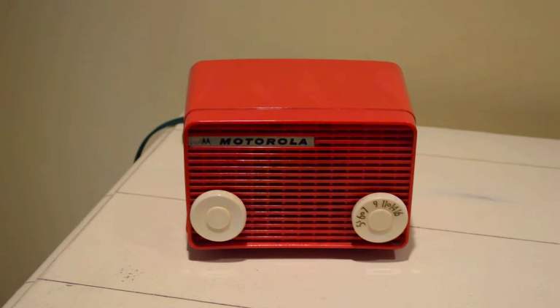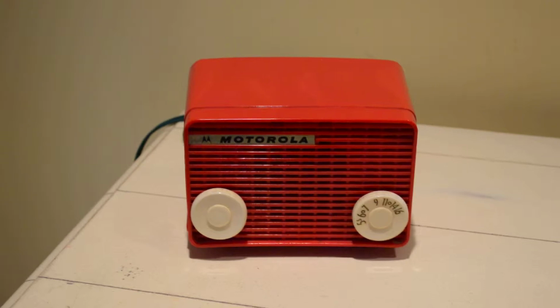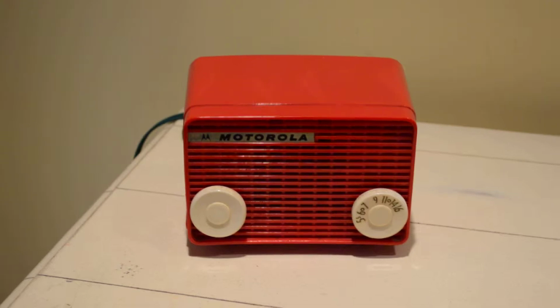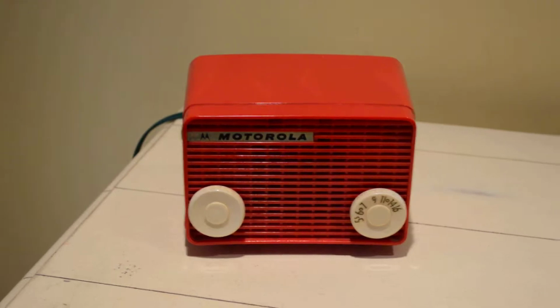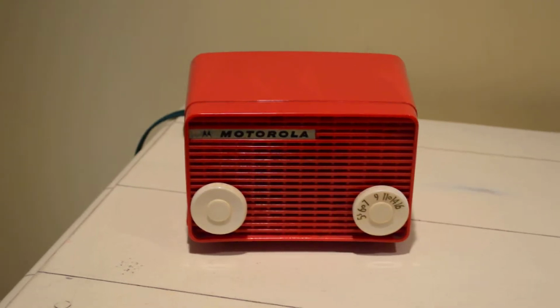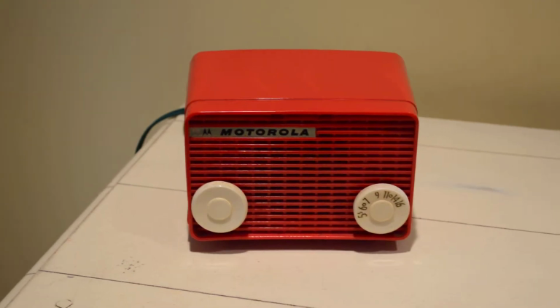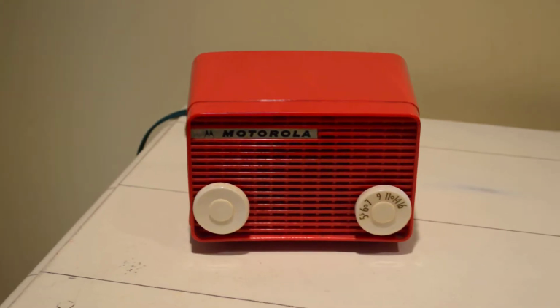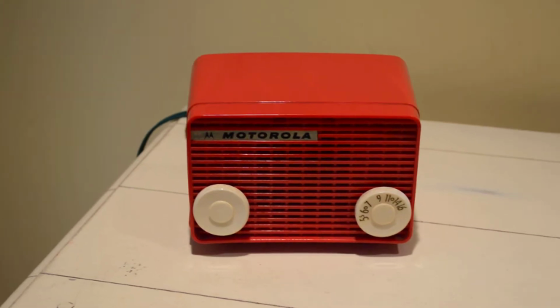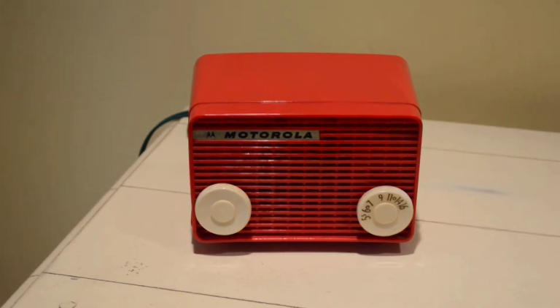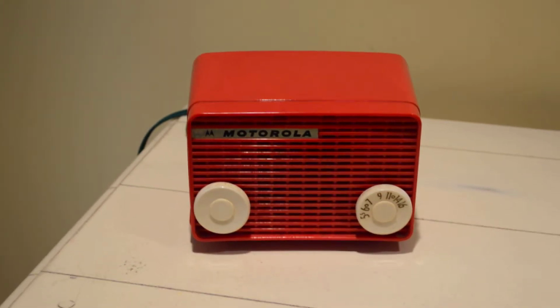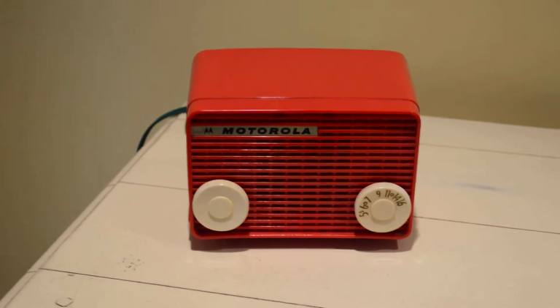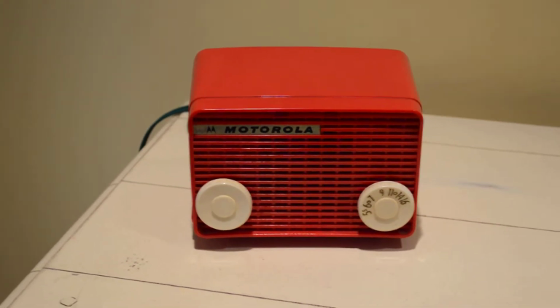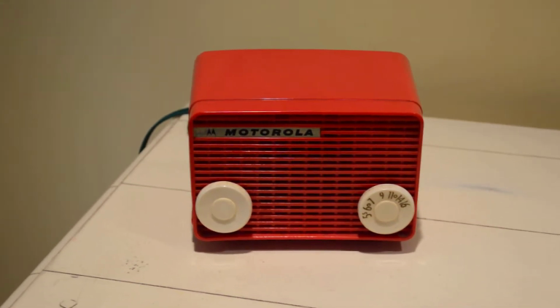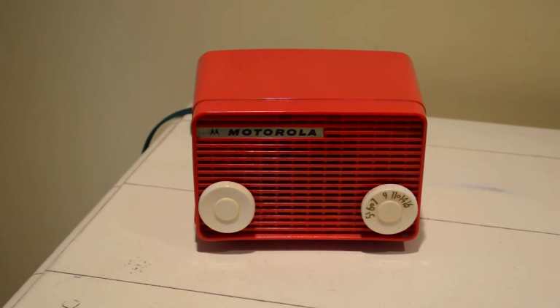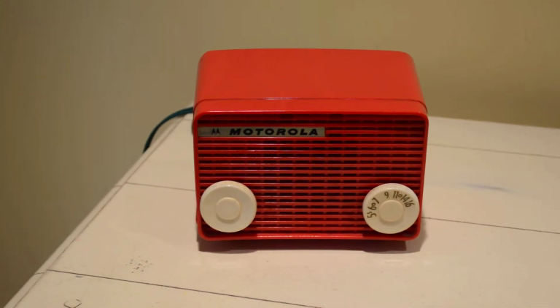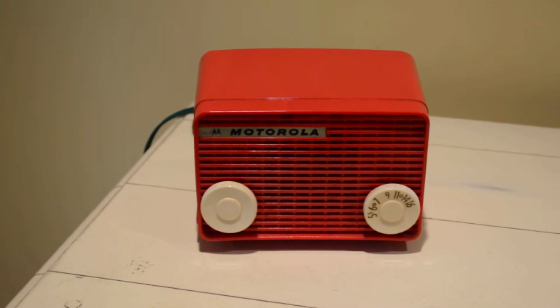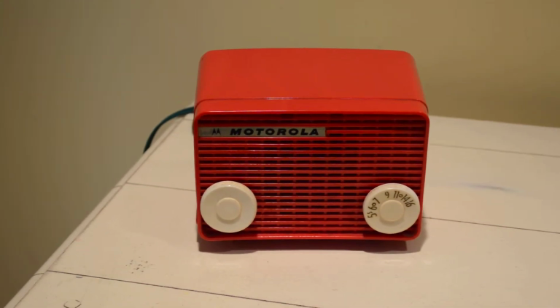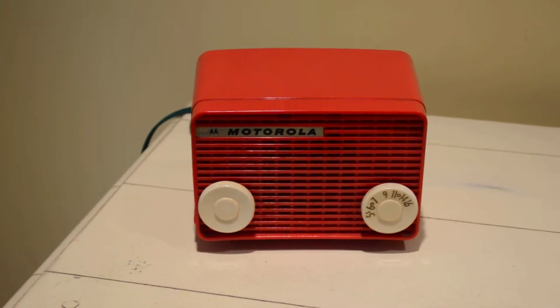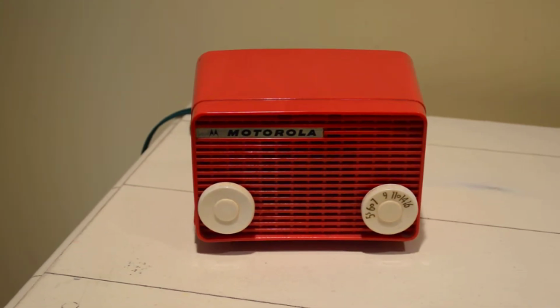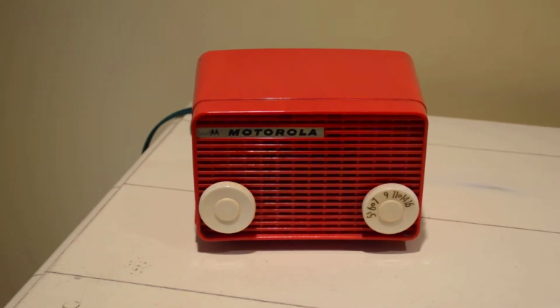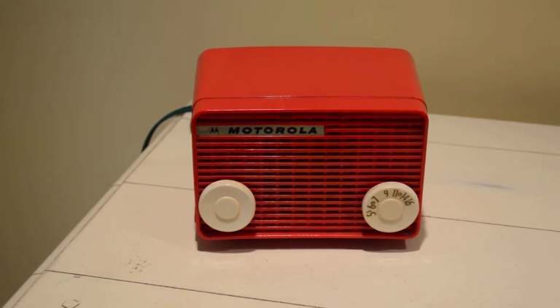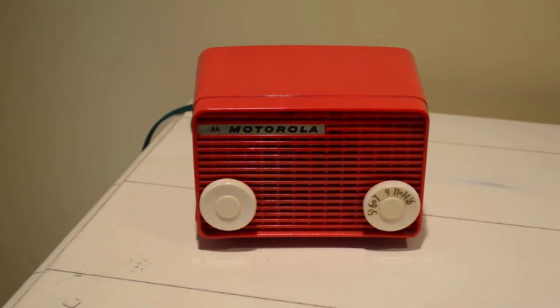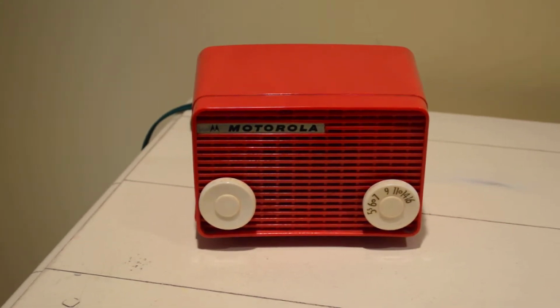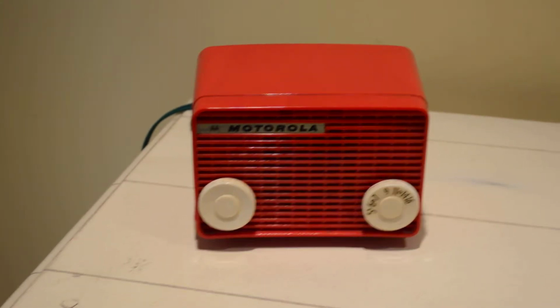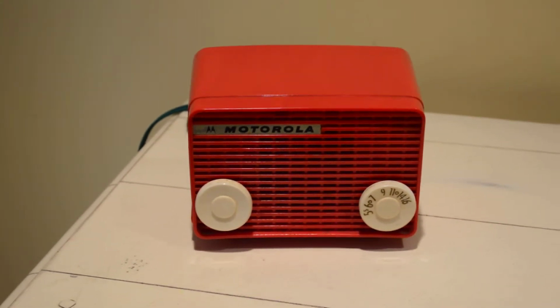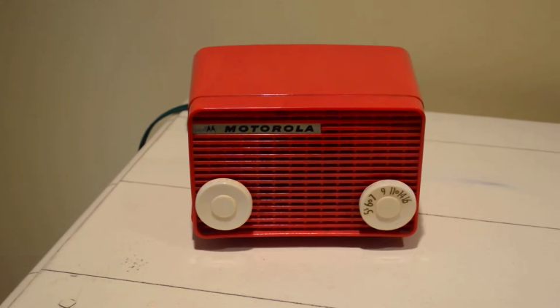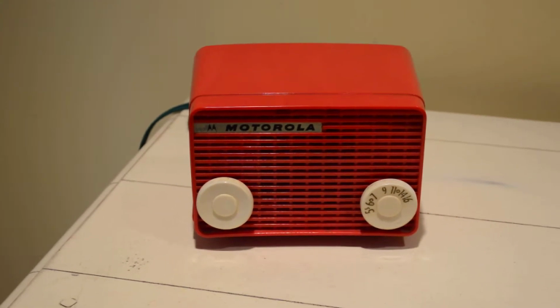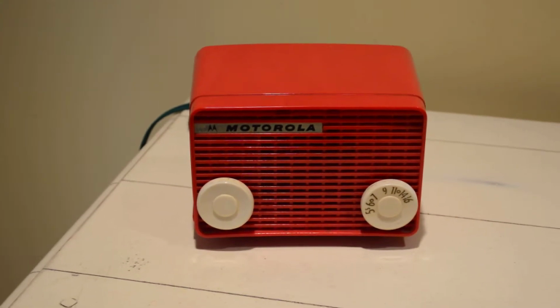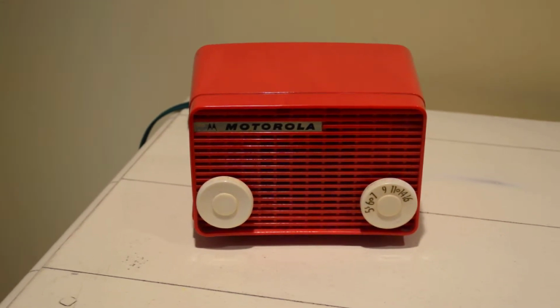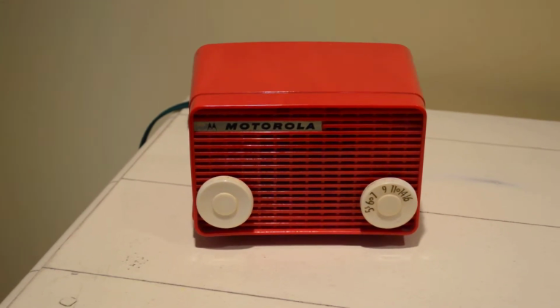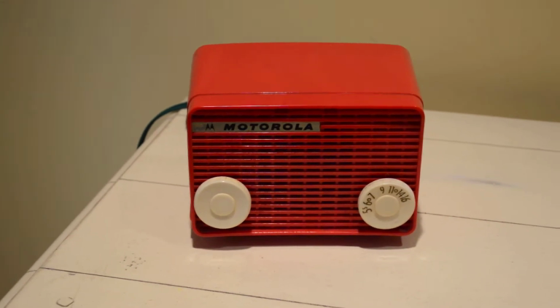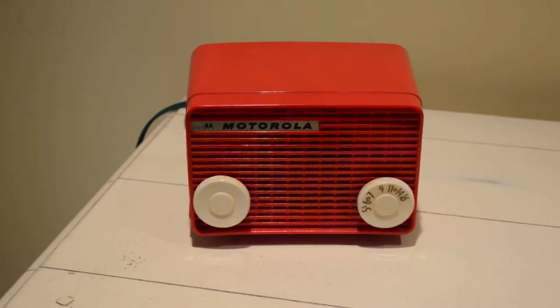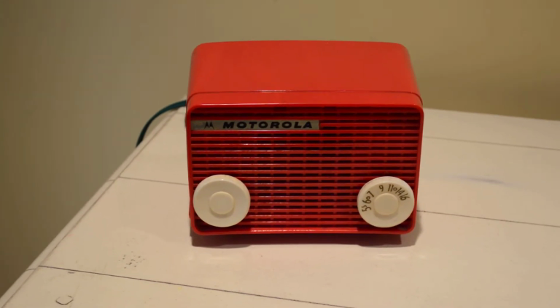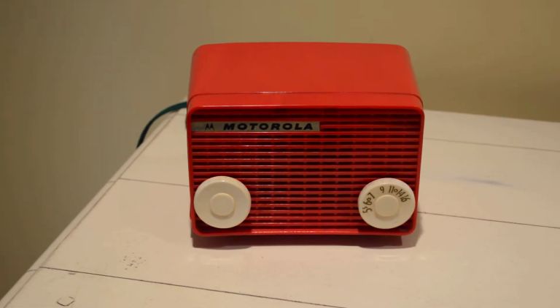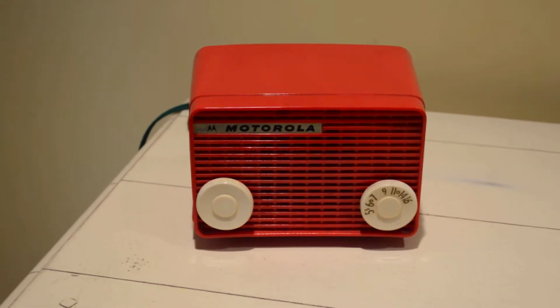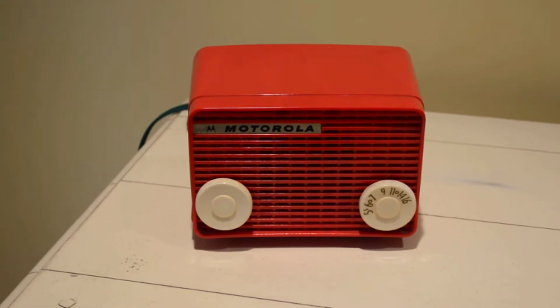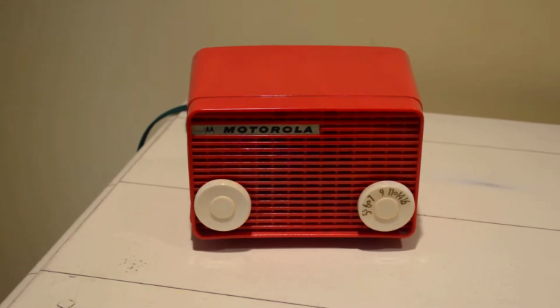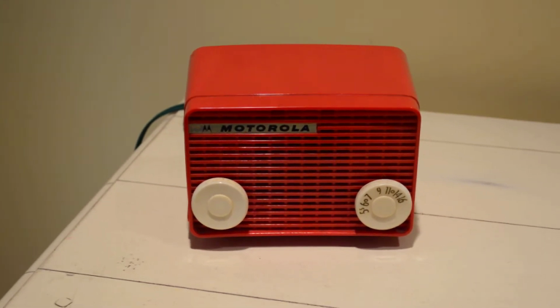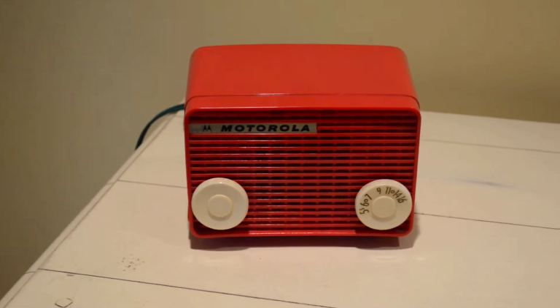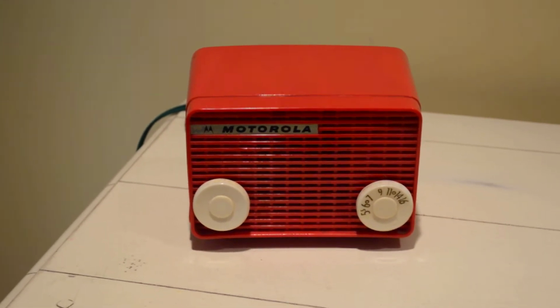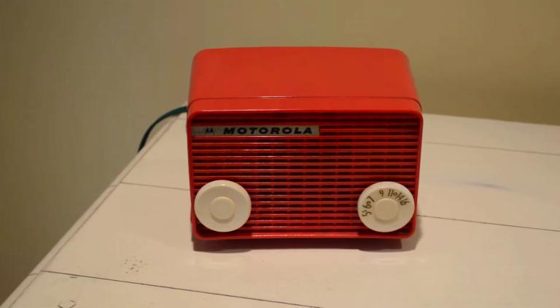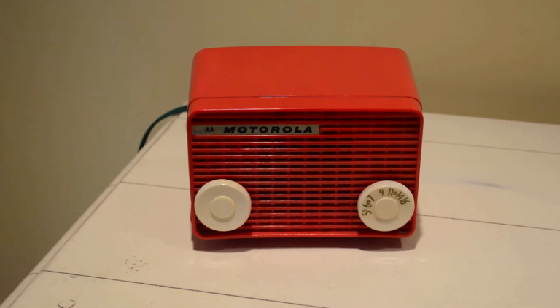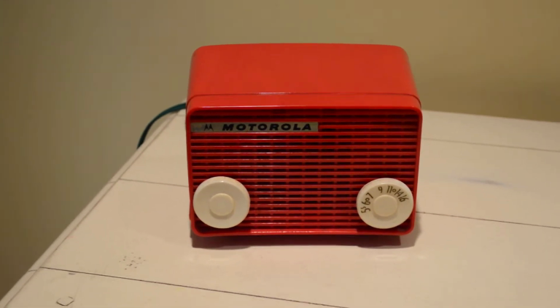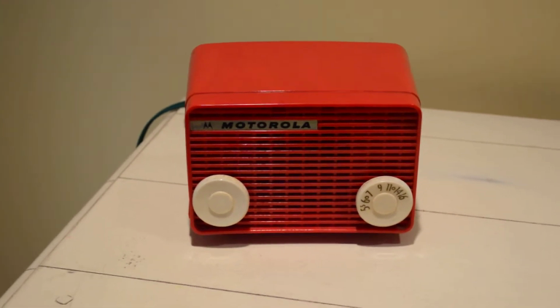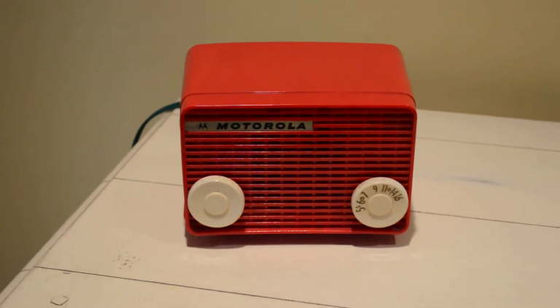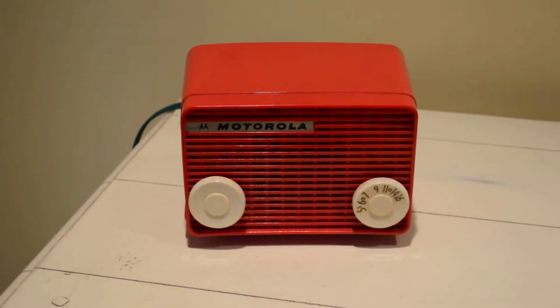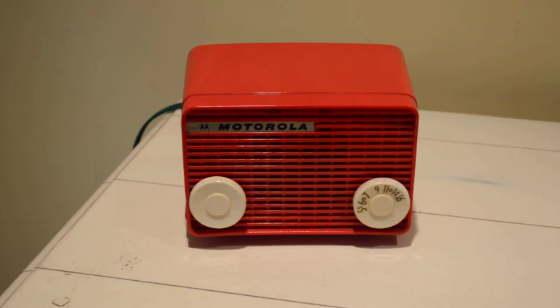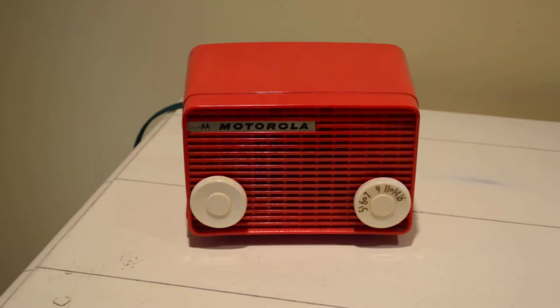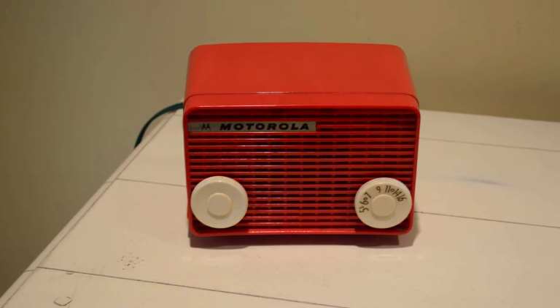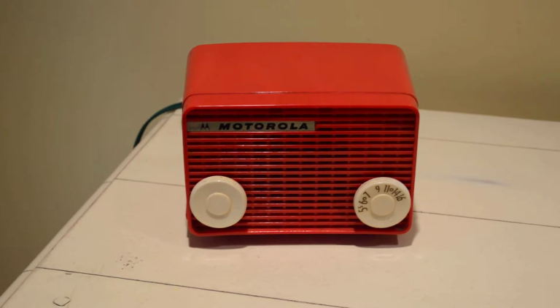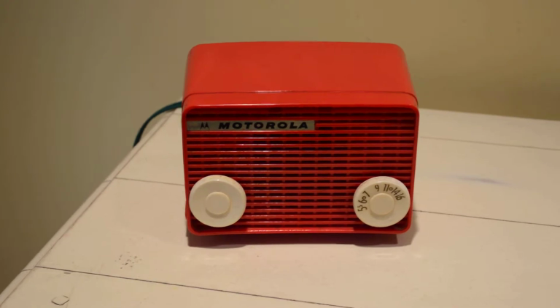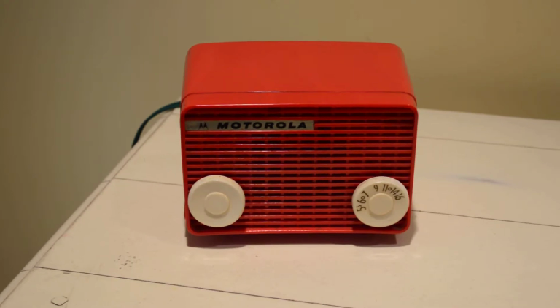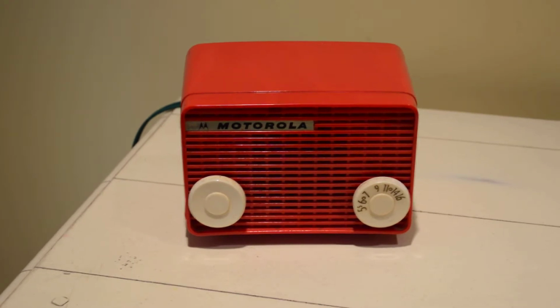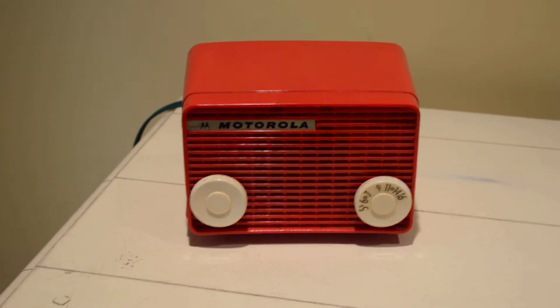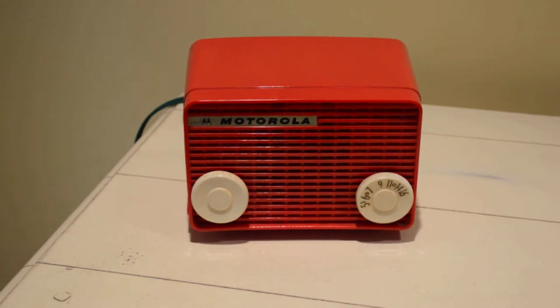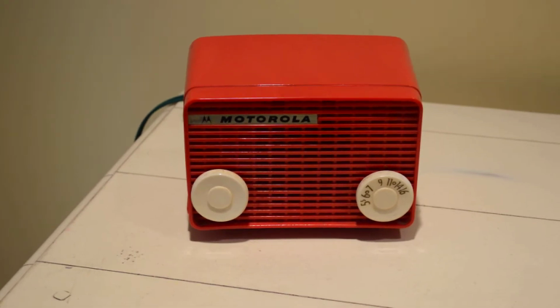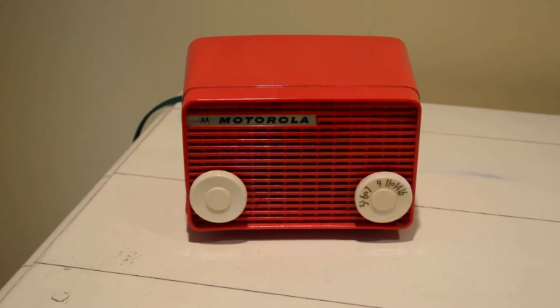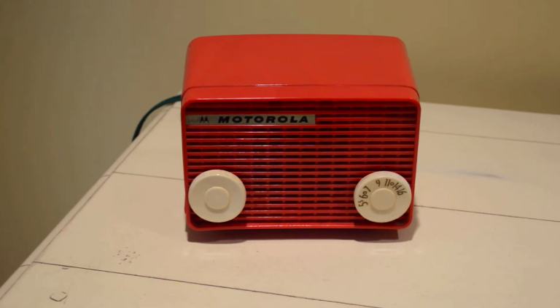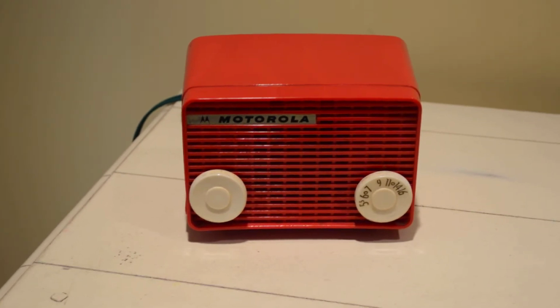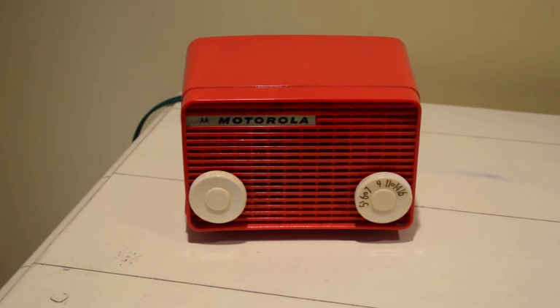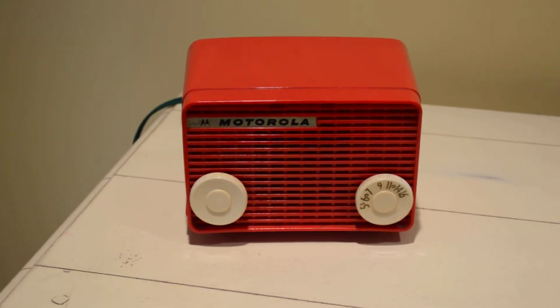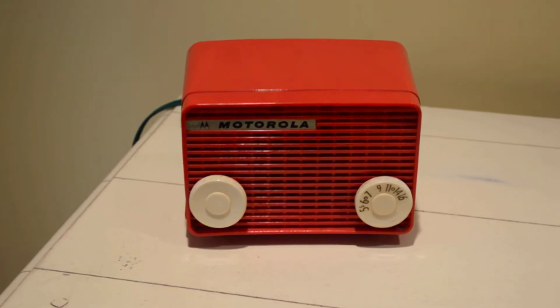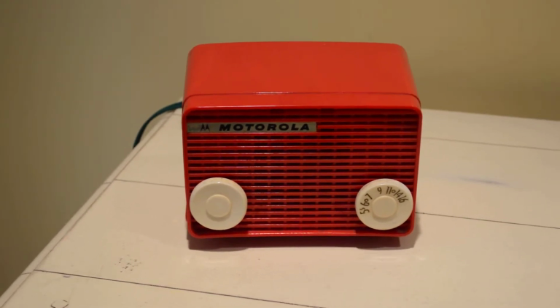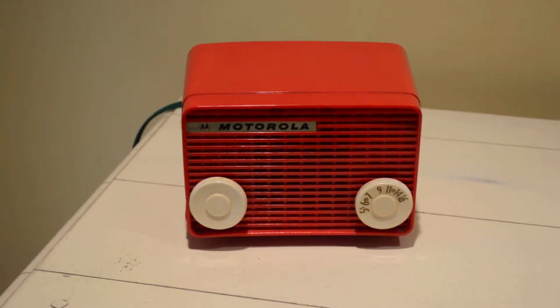We've discovered some of the support beams were a little tilted. Want to face Pat Lowe, covering this all day — she joins us live. What is the latest, Pat?